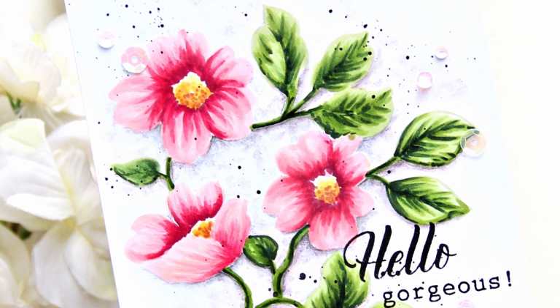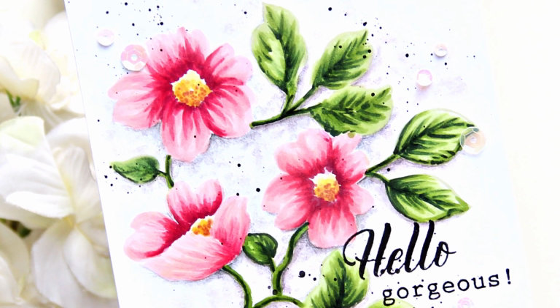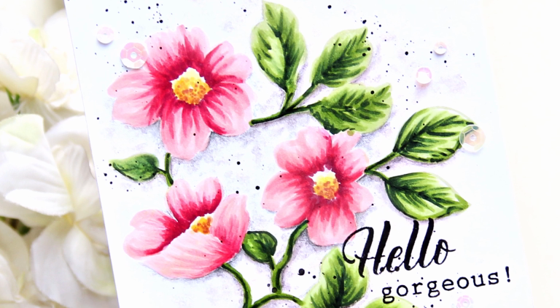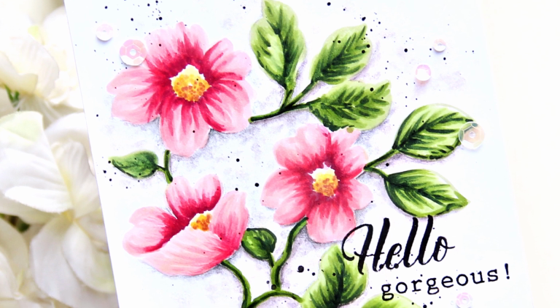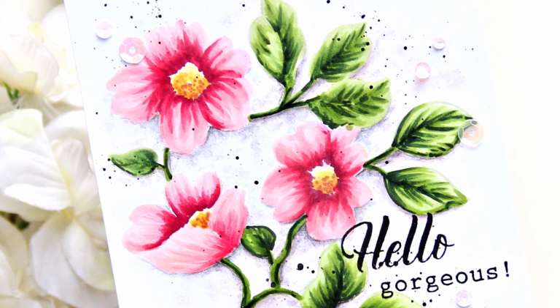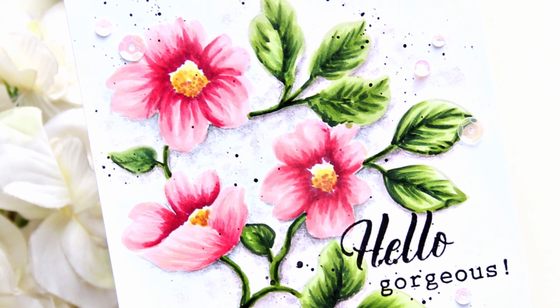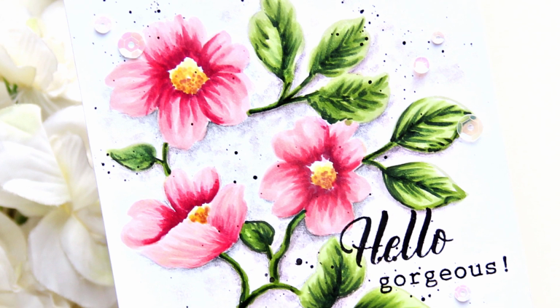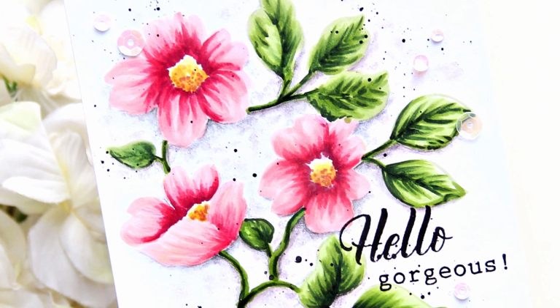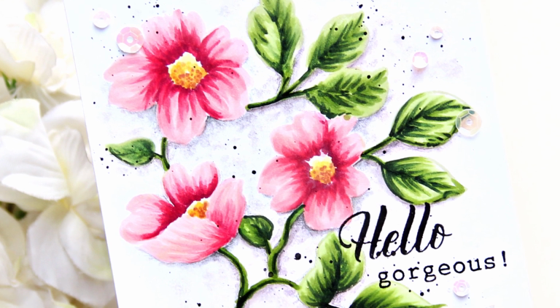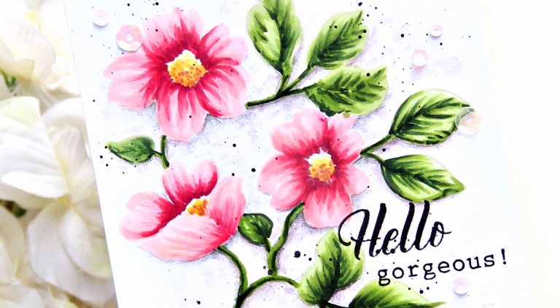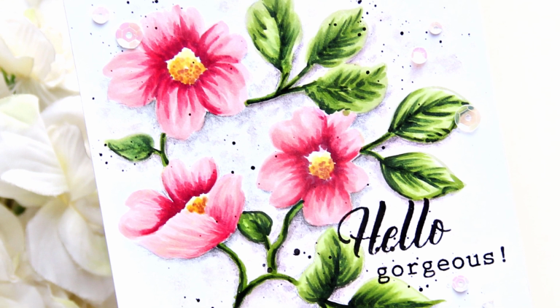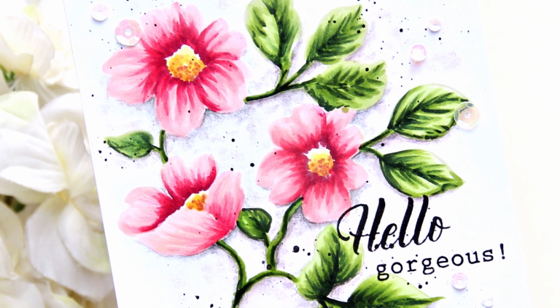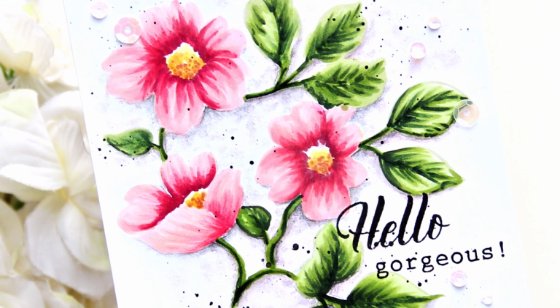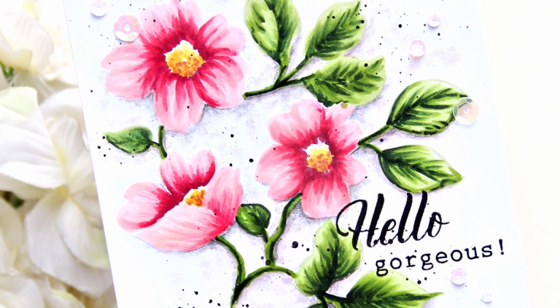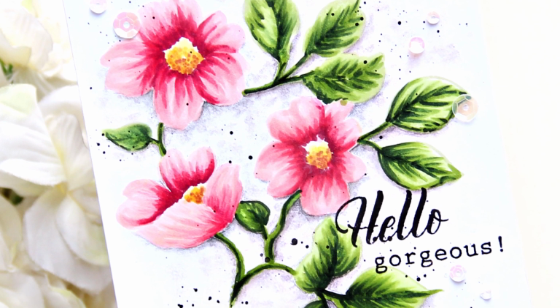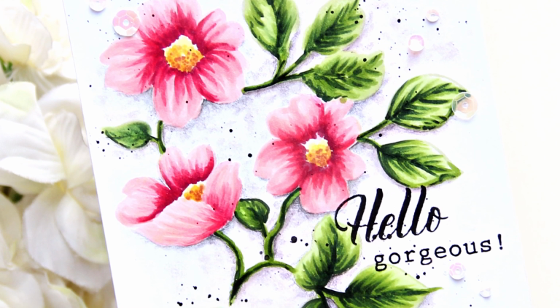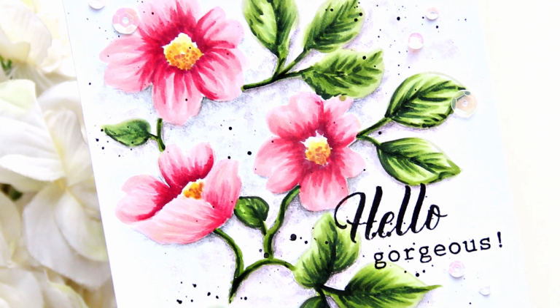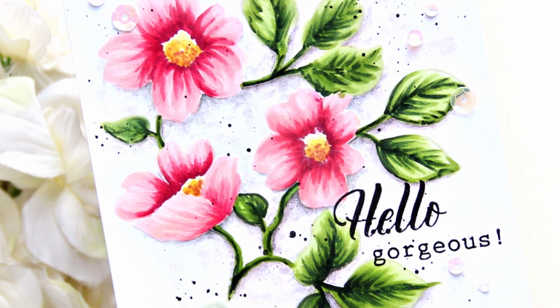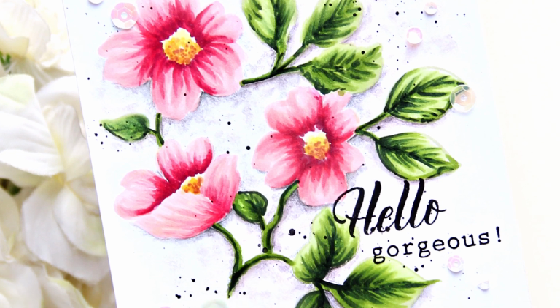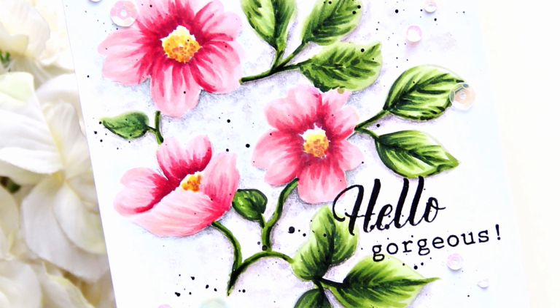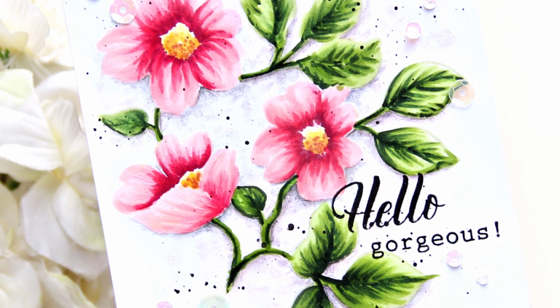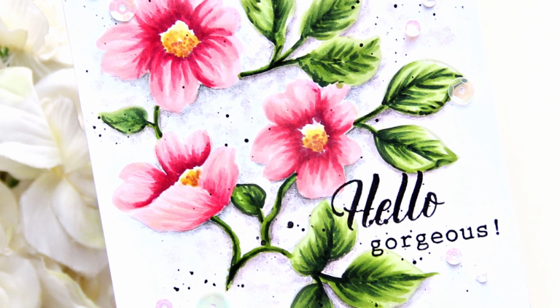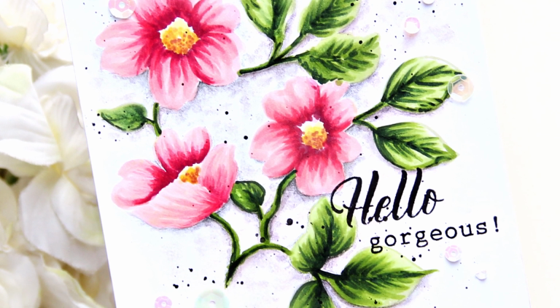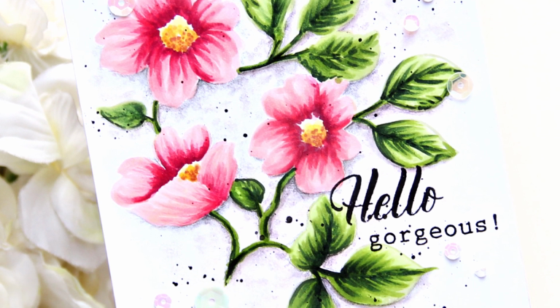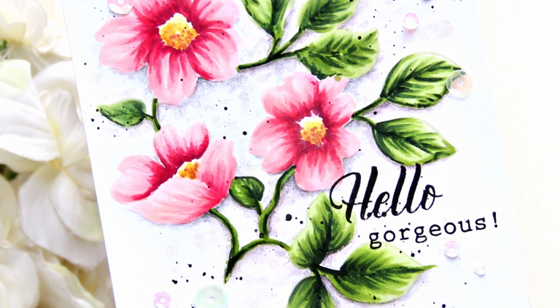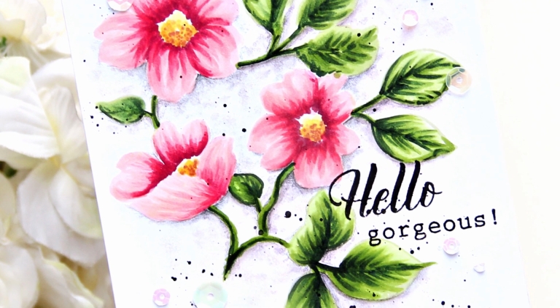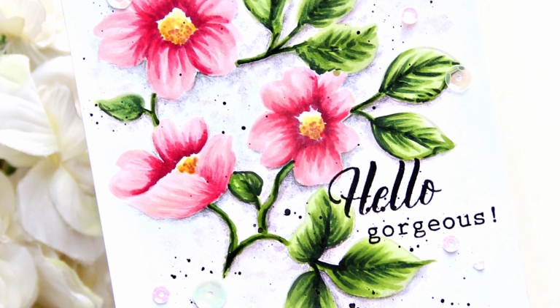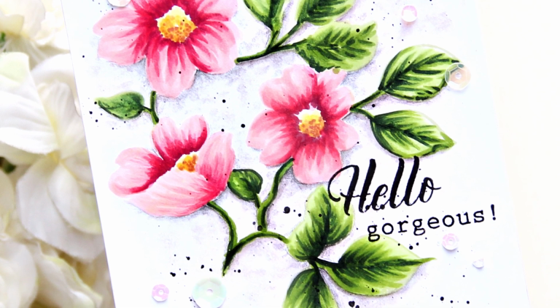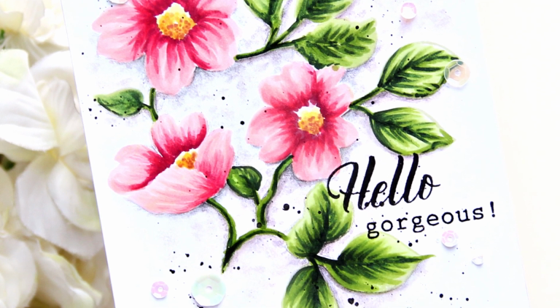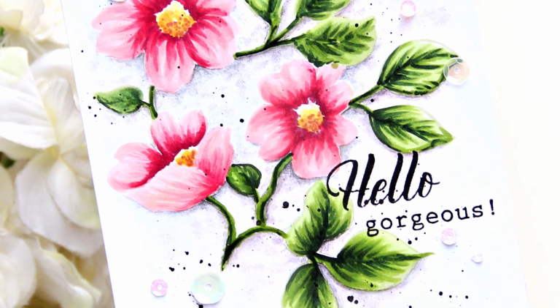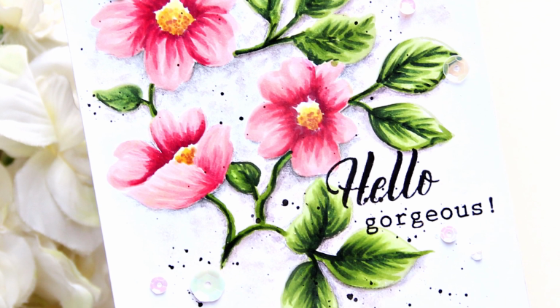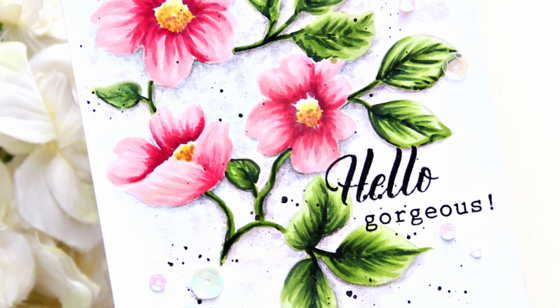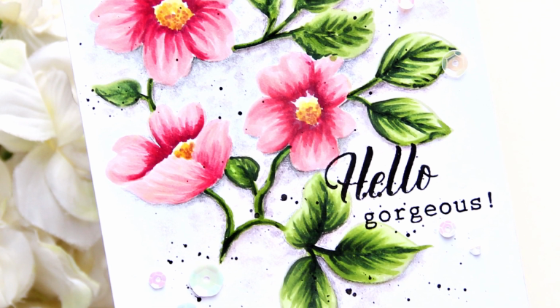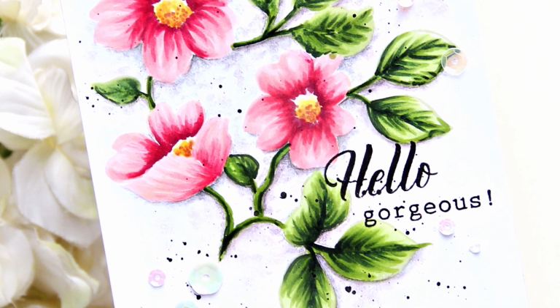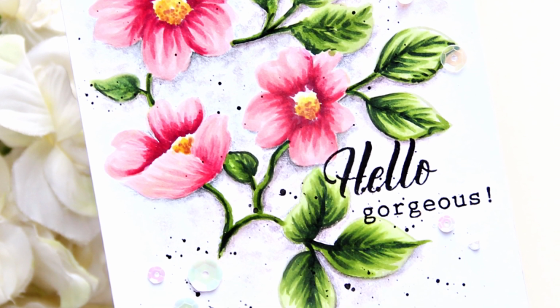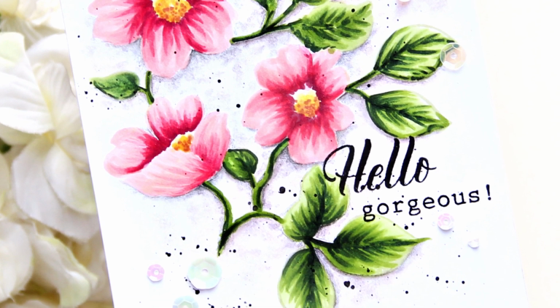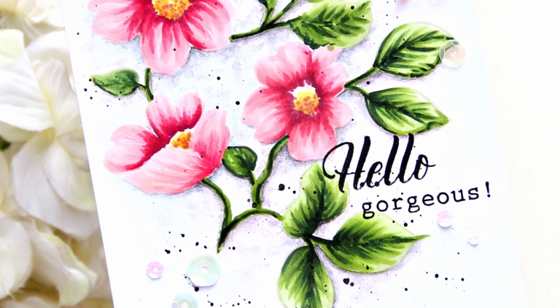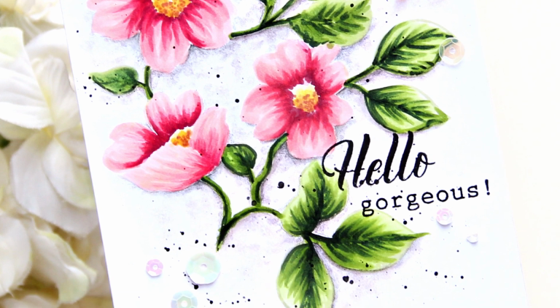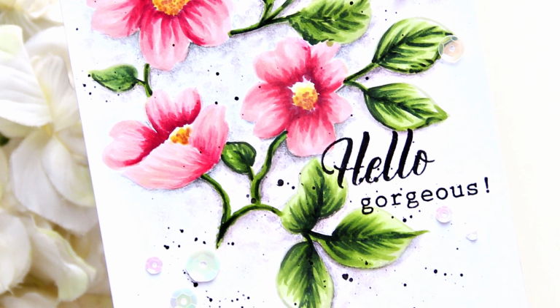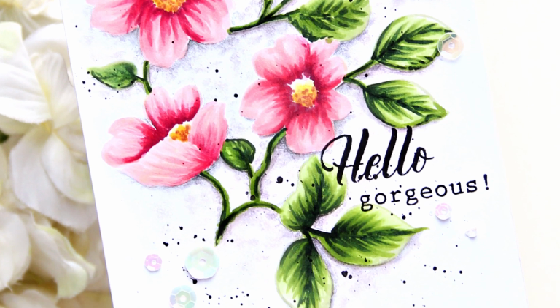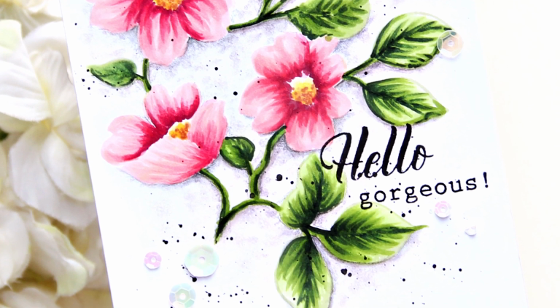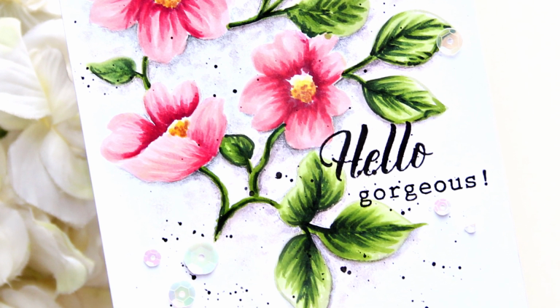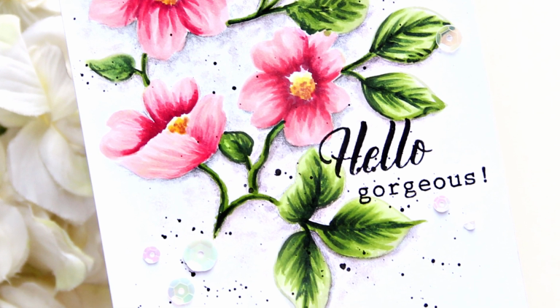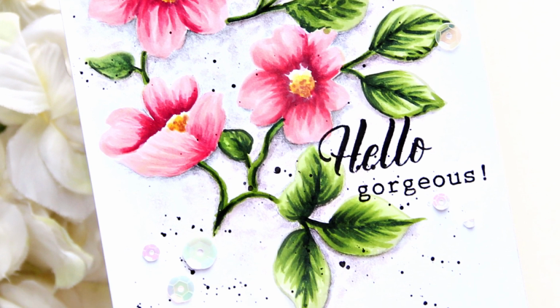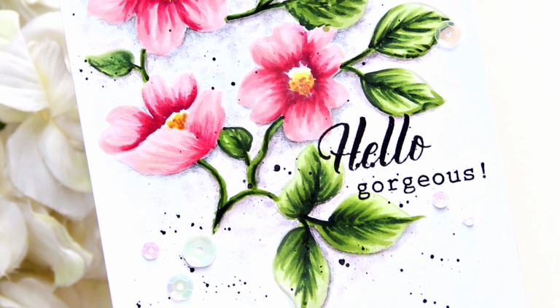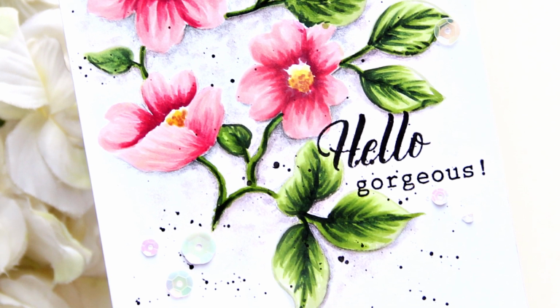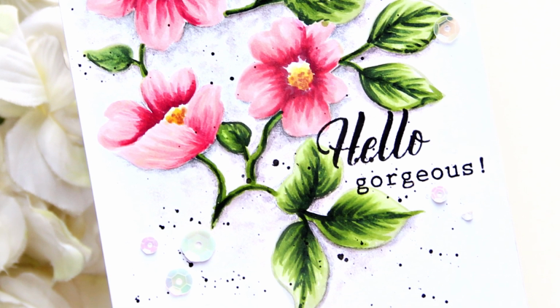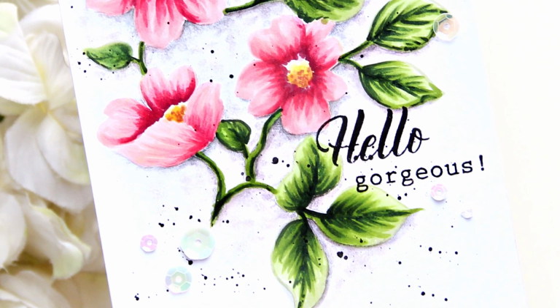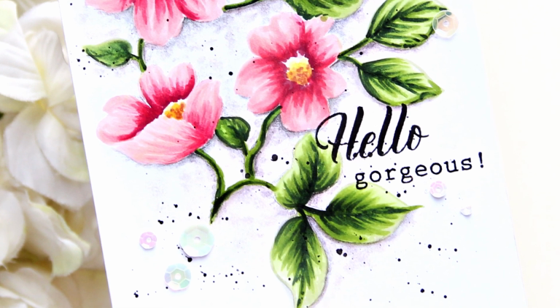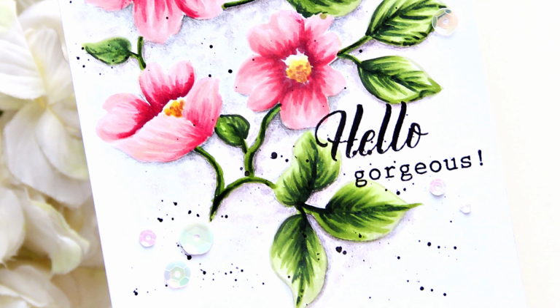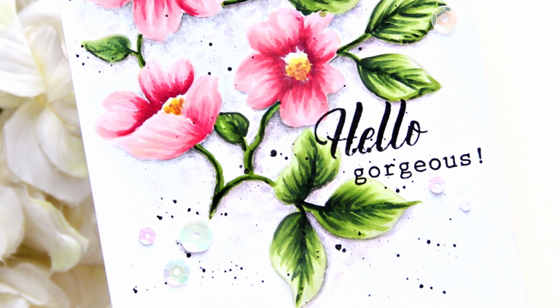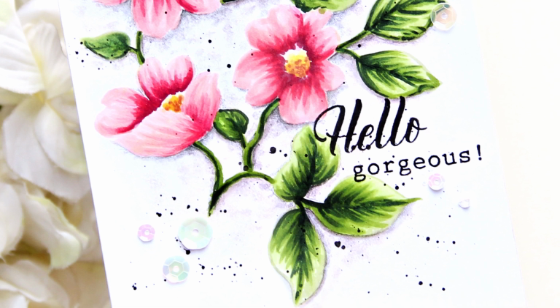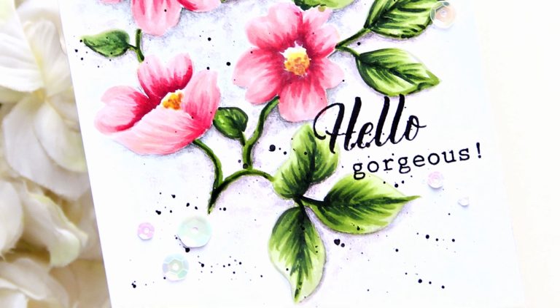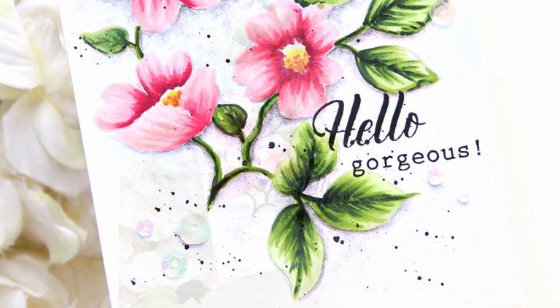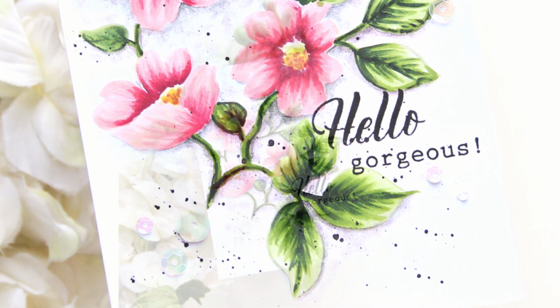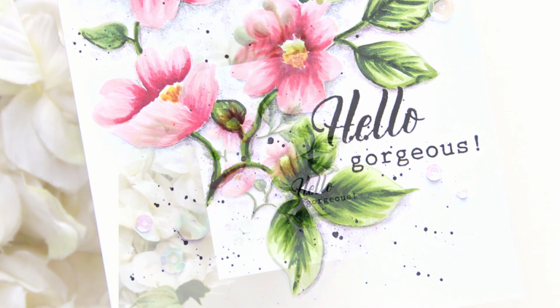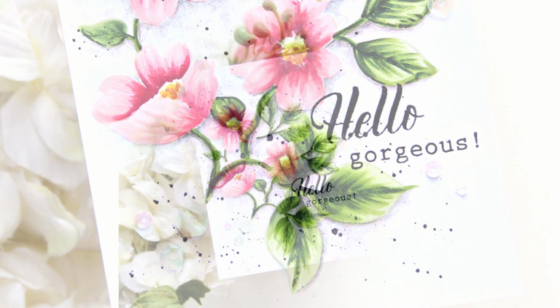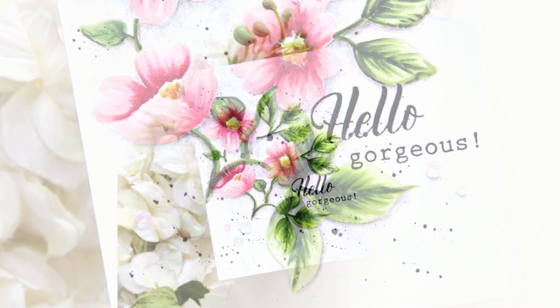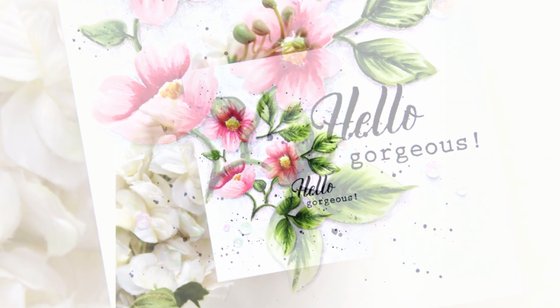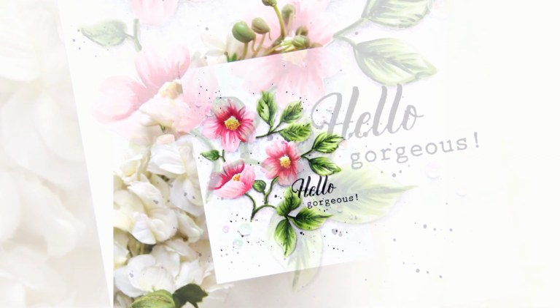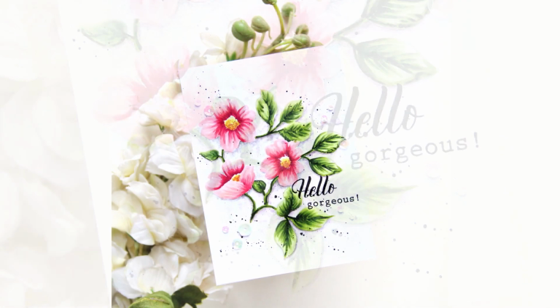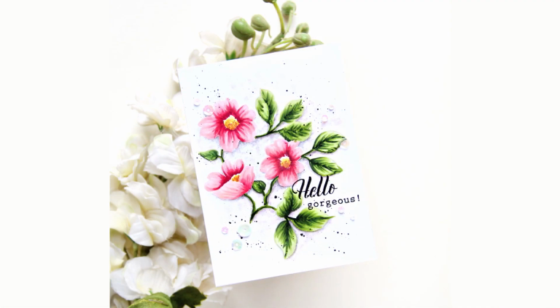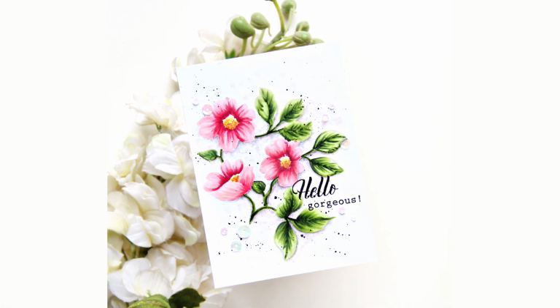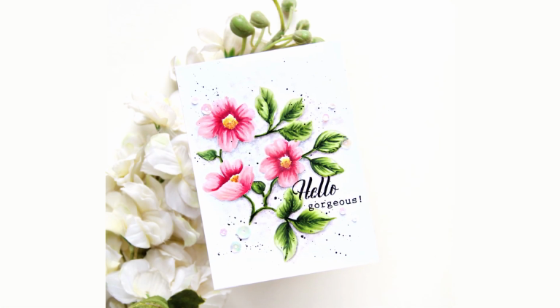My card is complete and I hope you enjoyed today's coloring session. See you next week. Thank you for watching everyone. Bye!